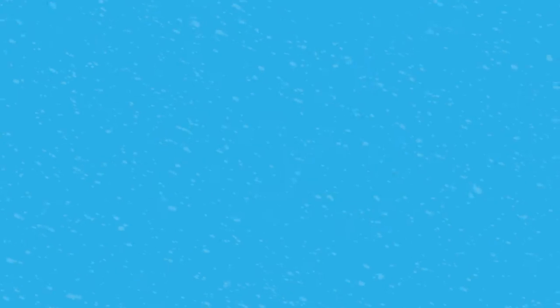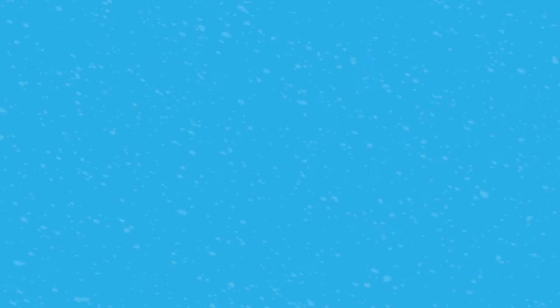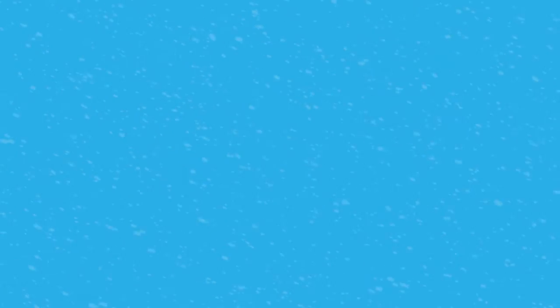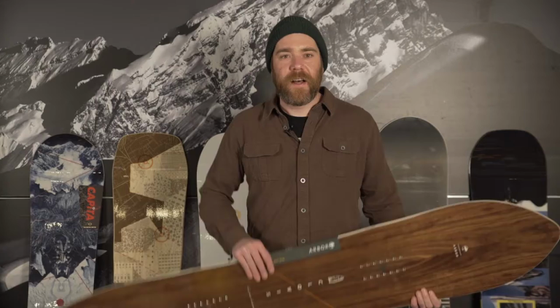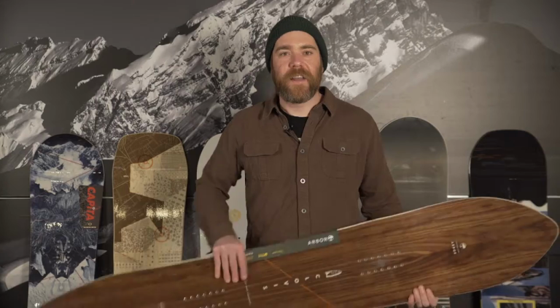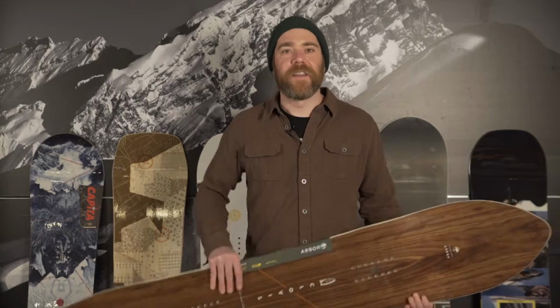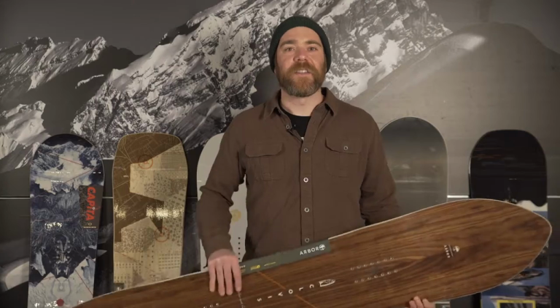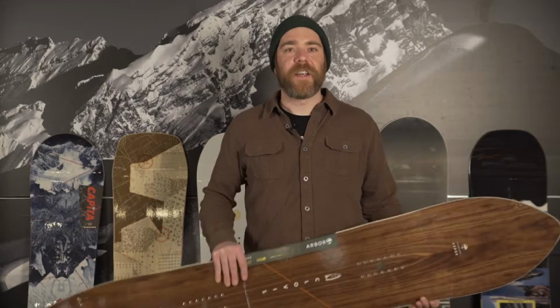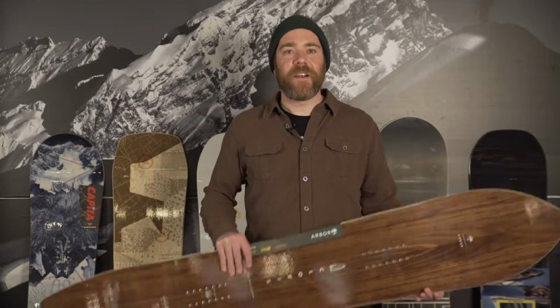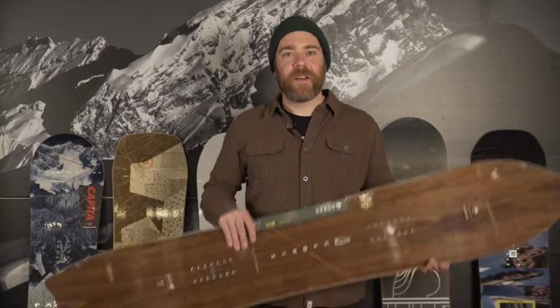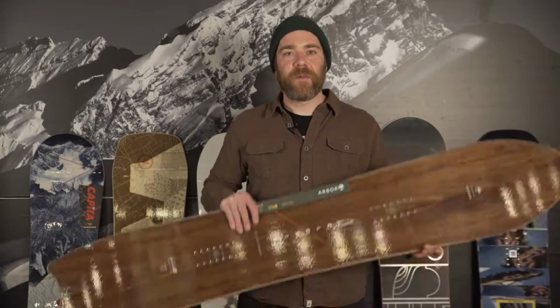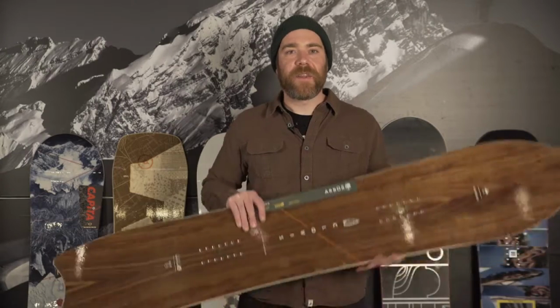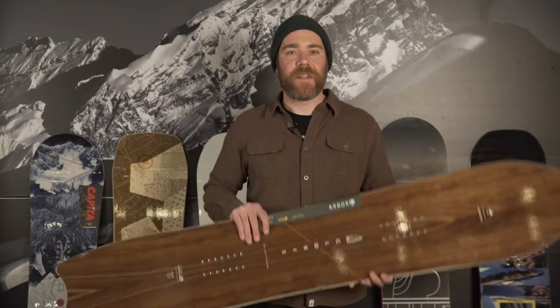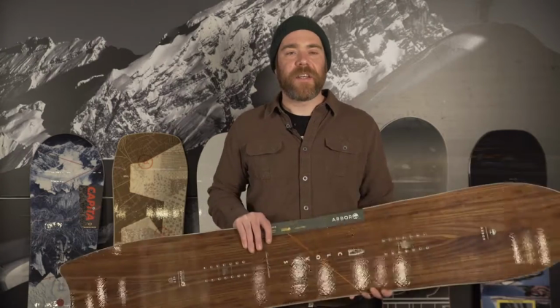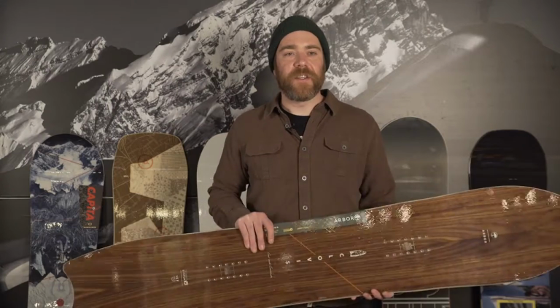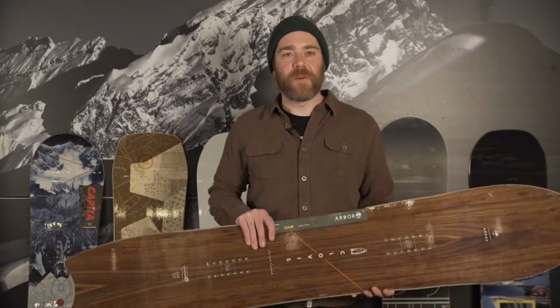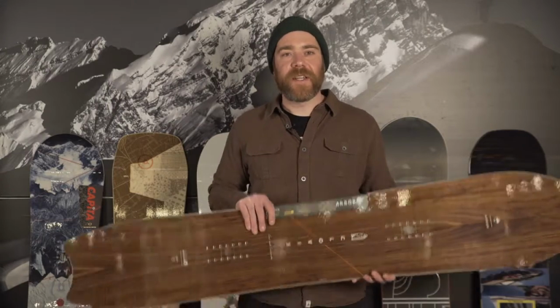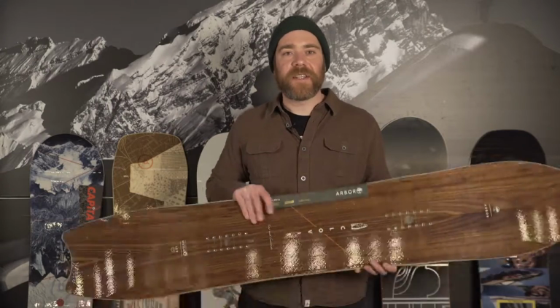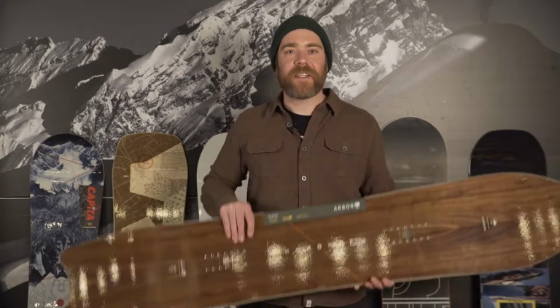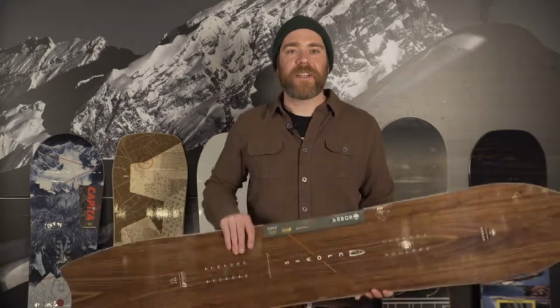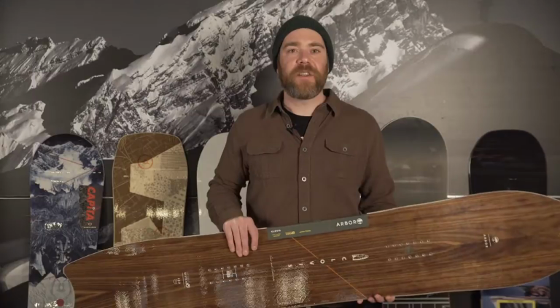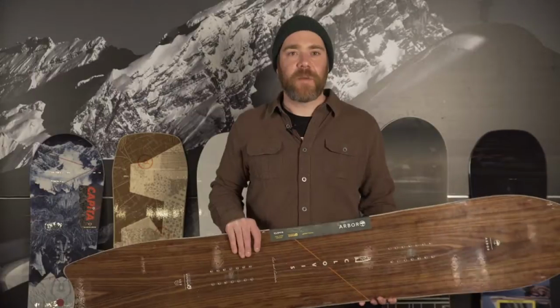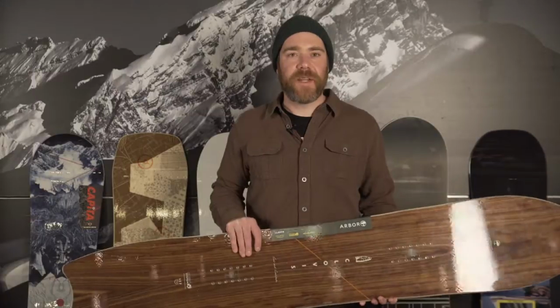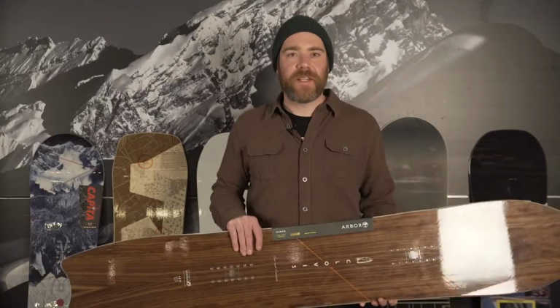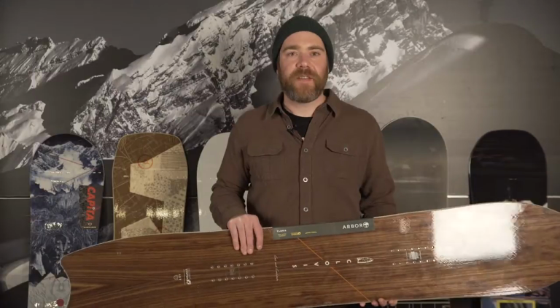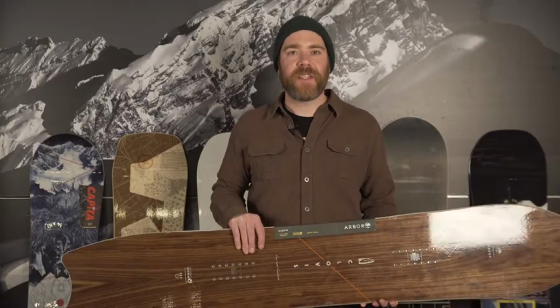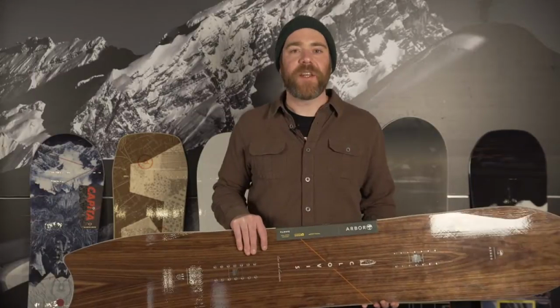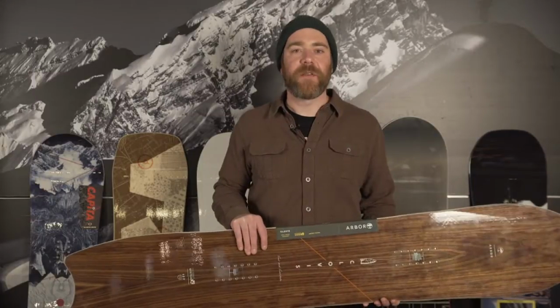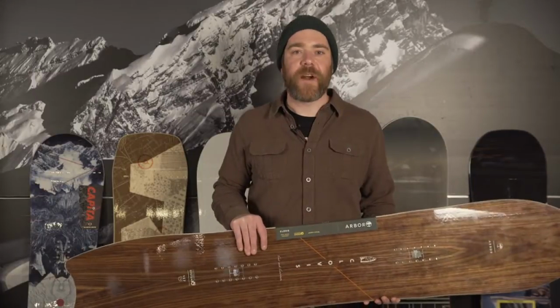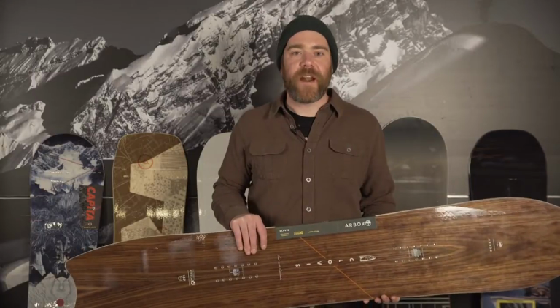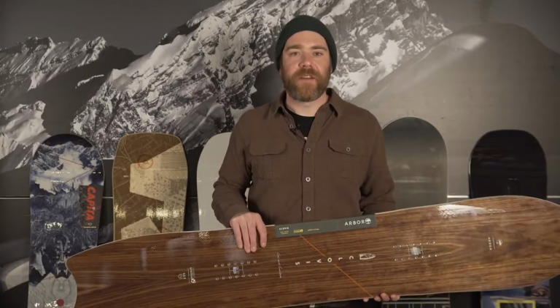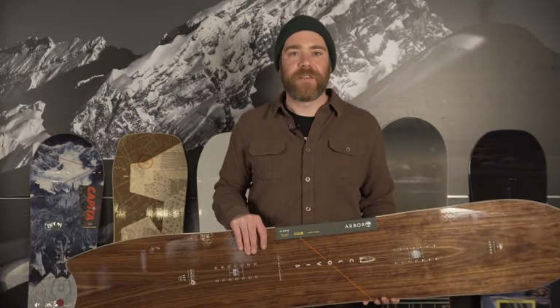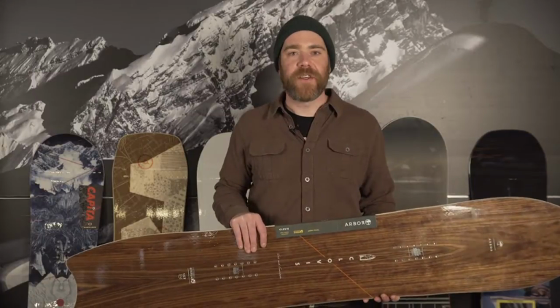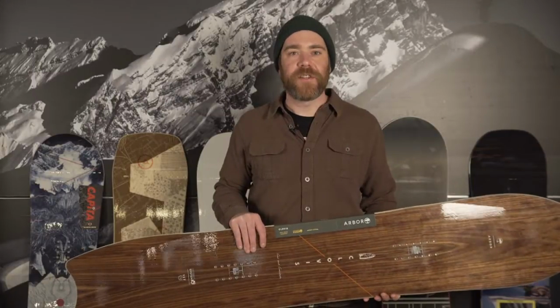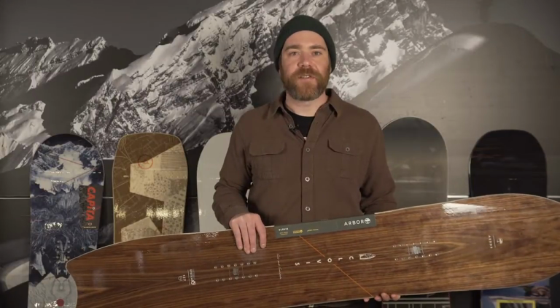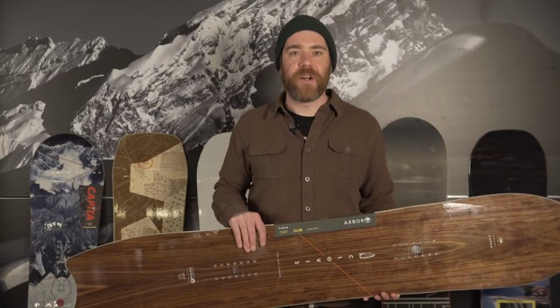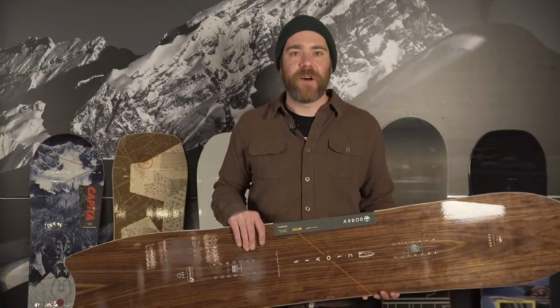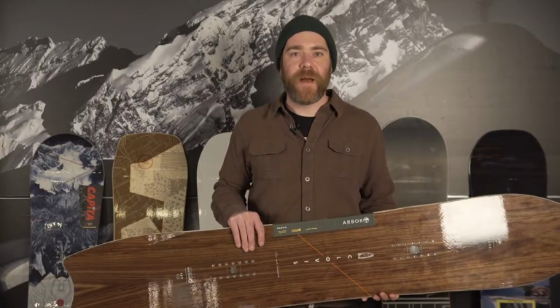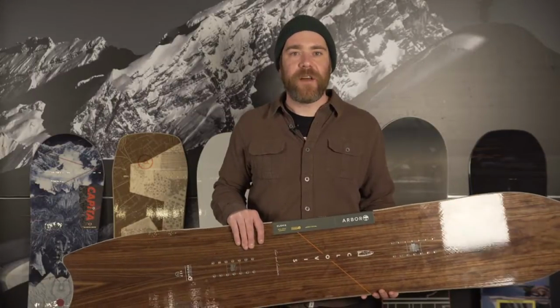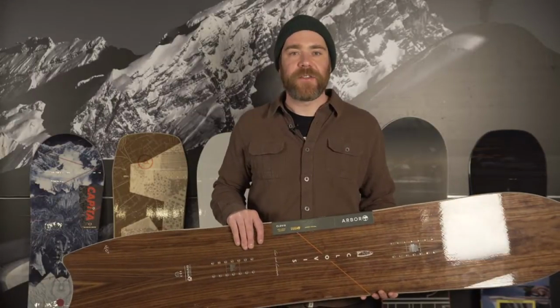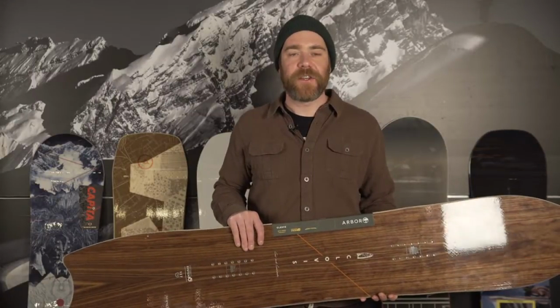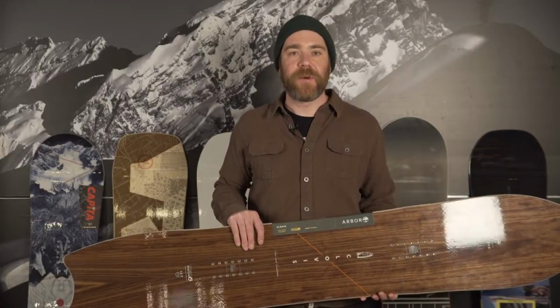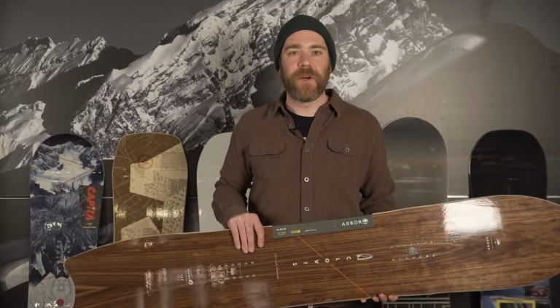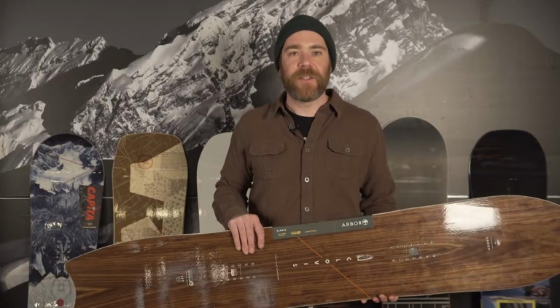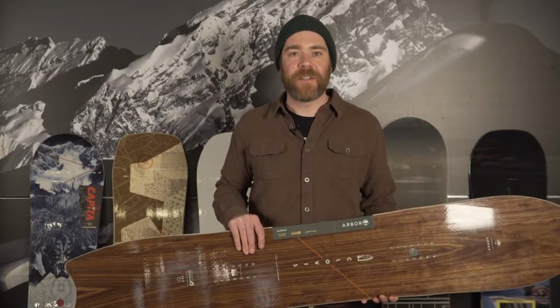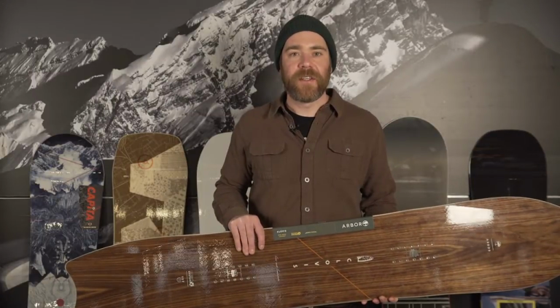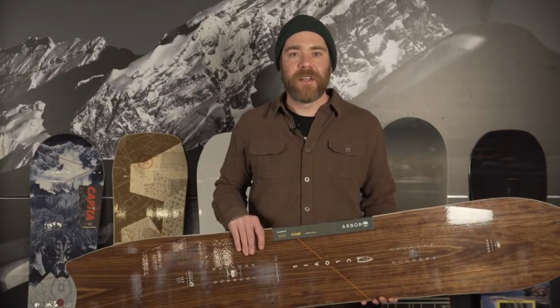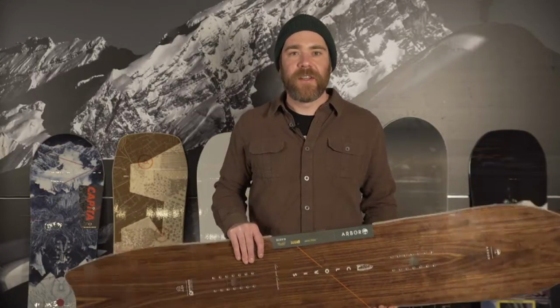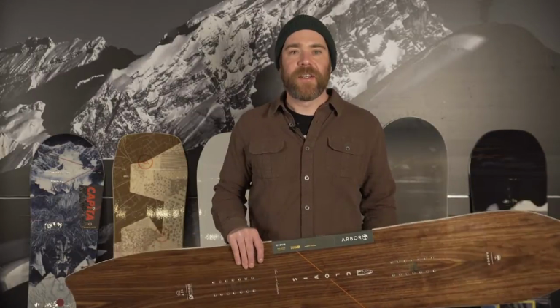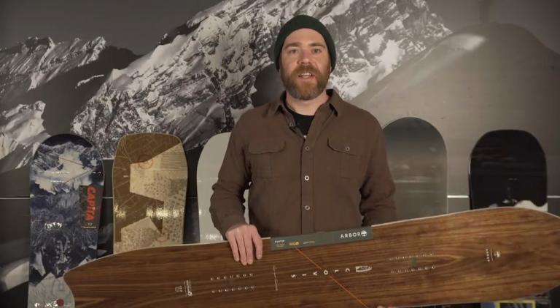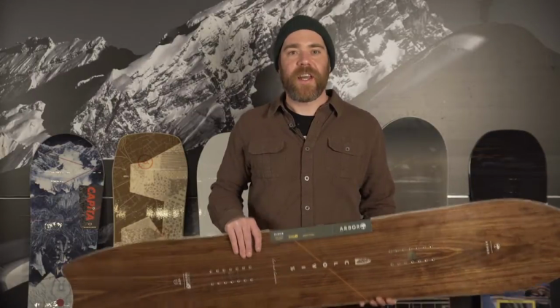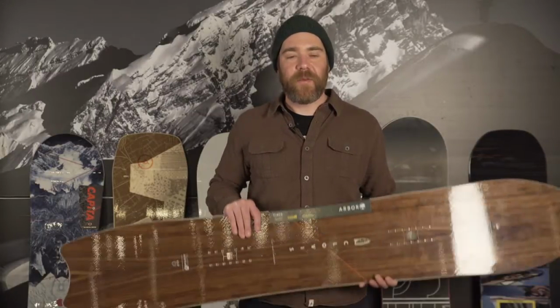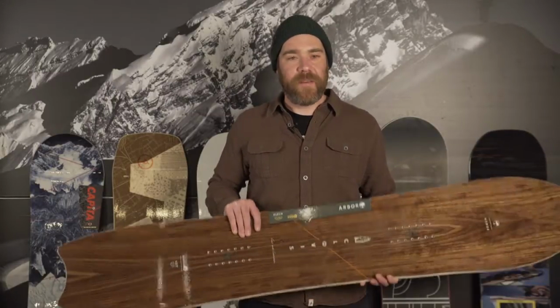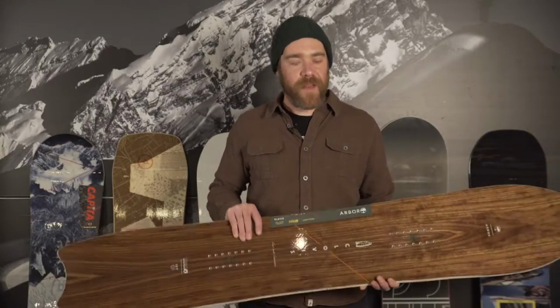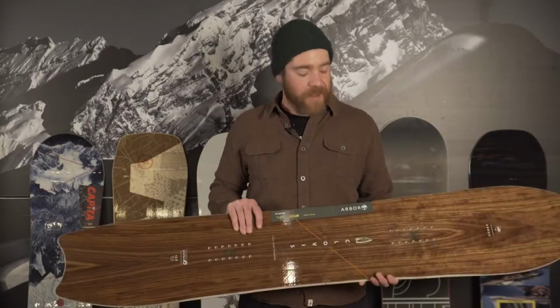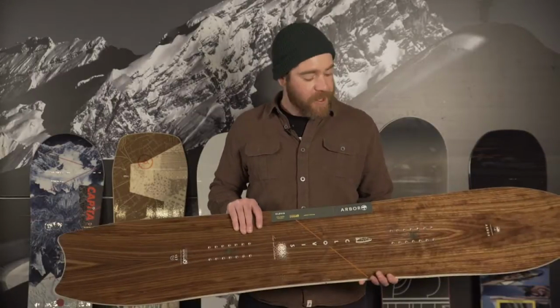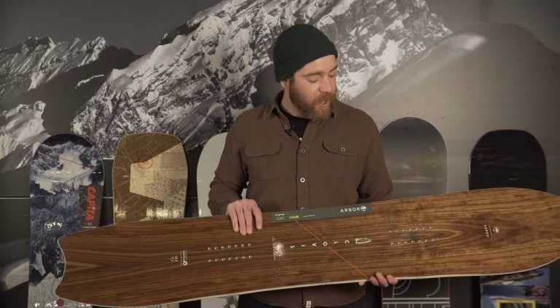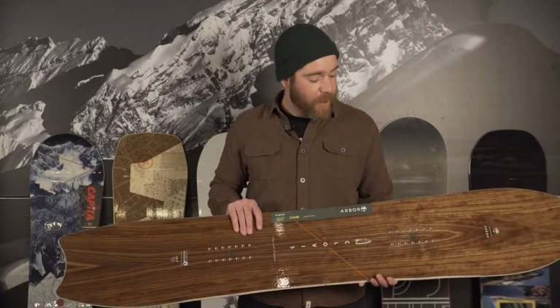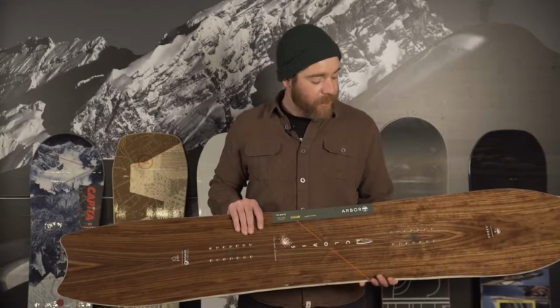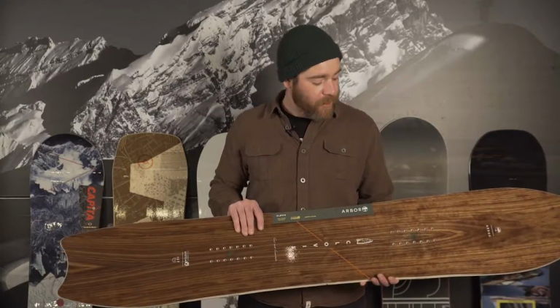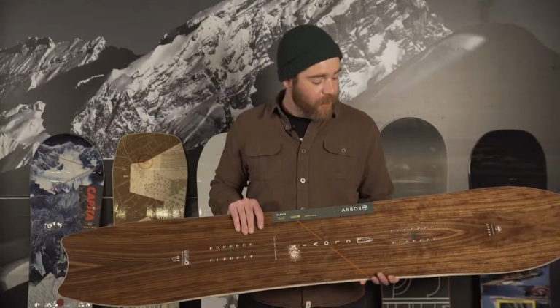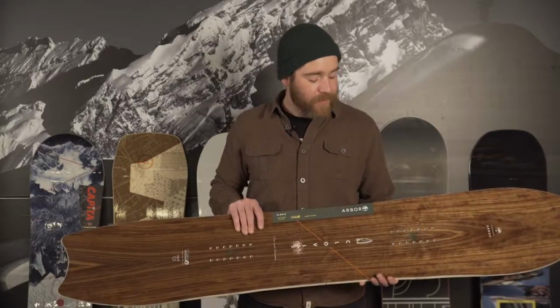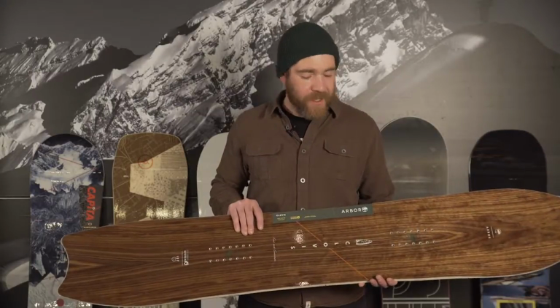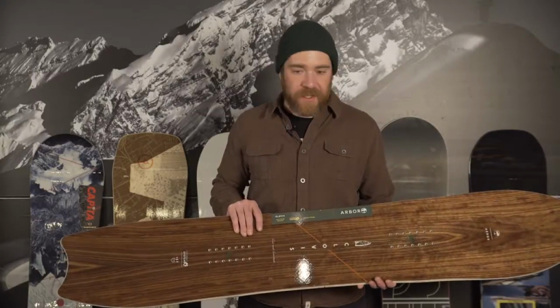Hi, this is Derek with the 2016-2017 rack reviews for all mountain snowboards. Today we've got the Arbor Clovis.